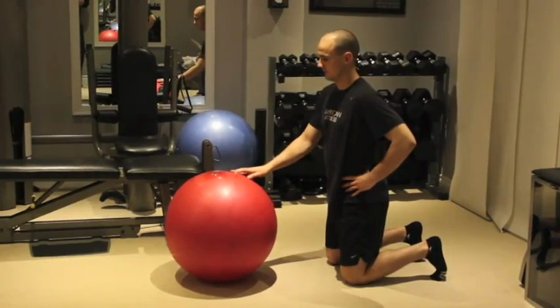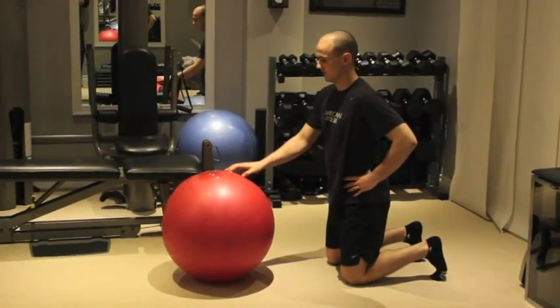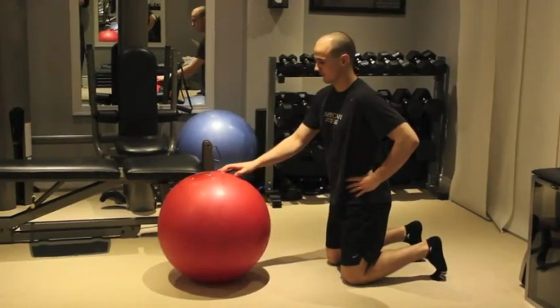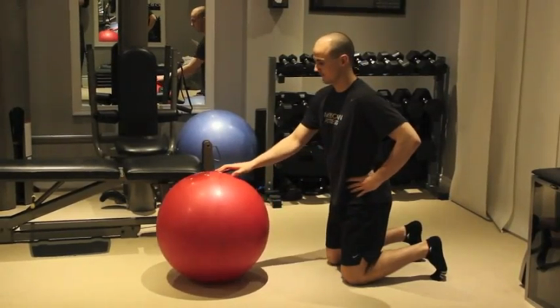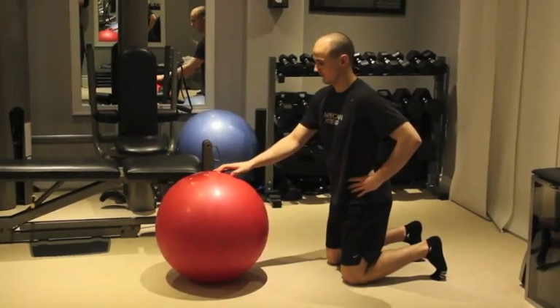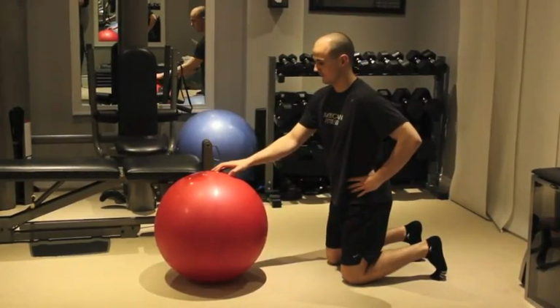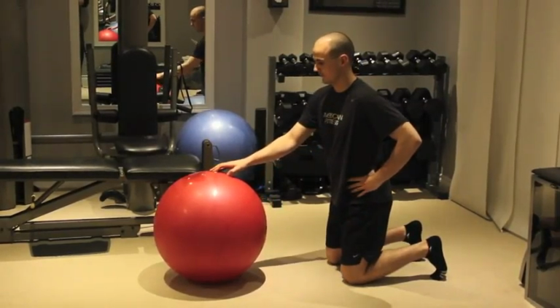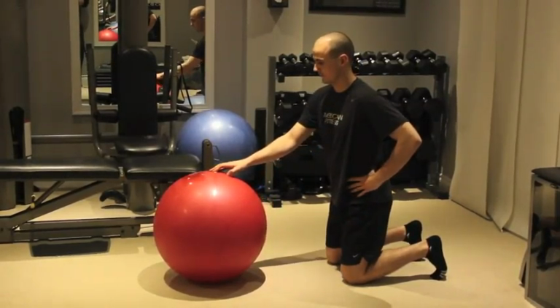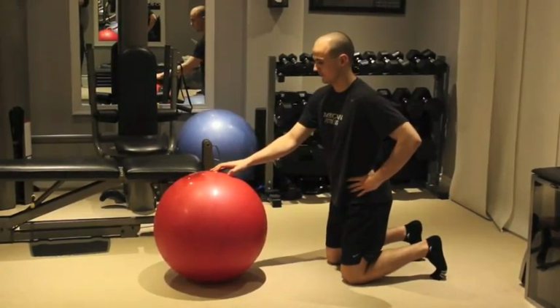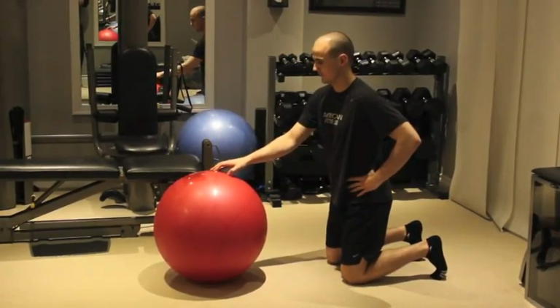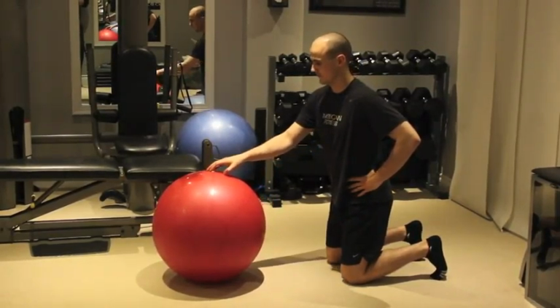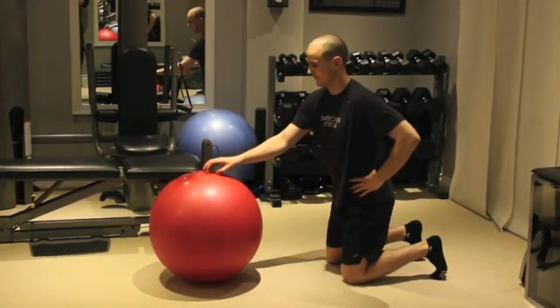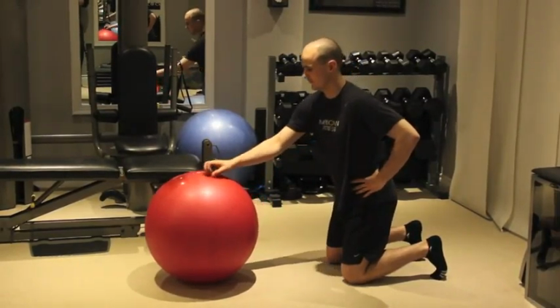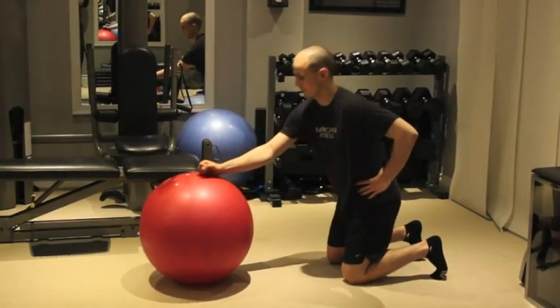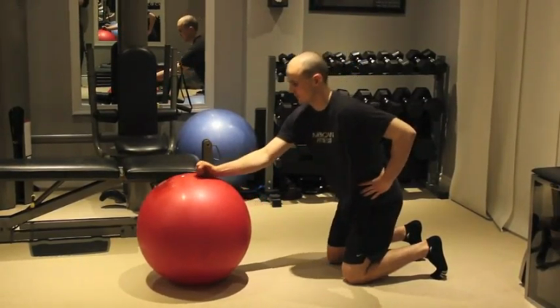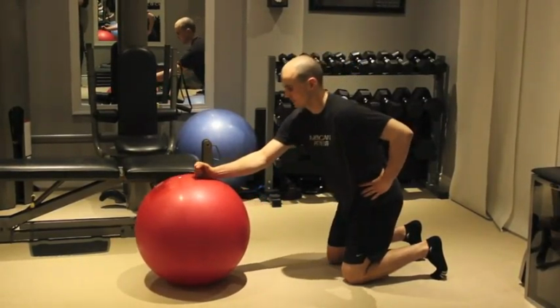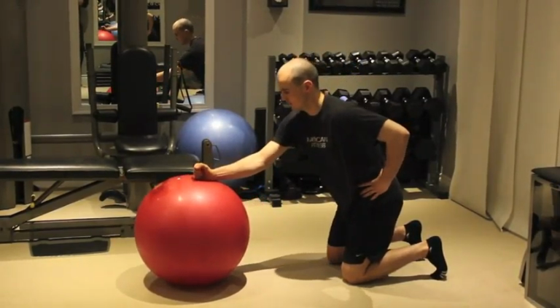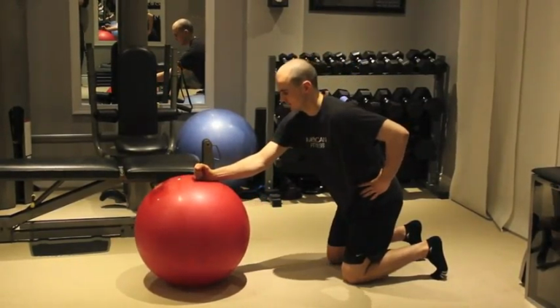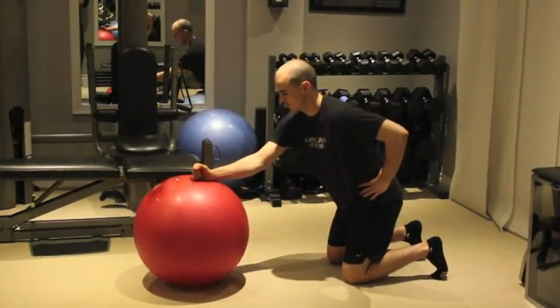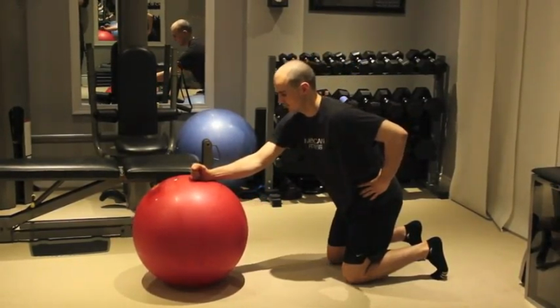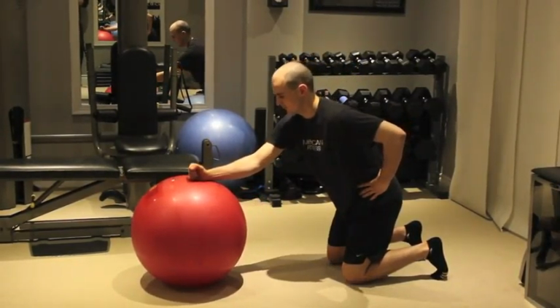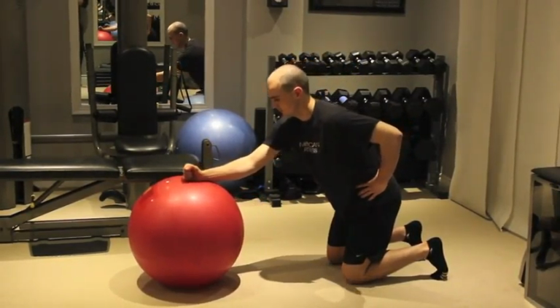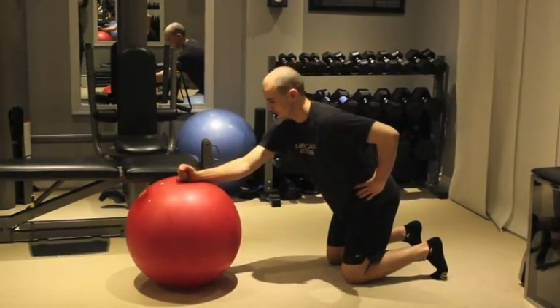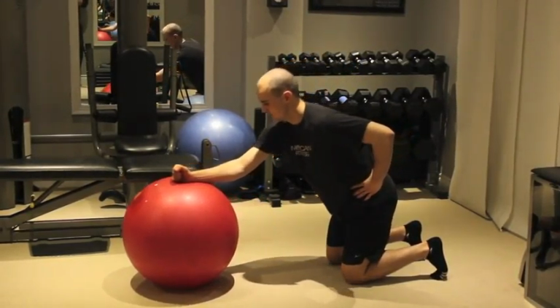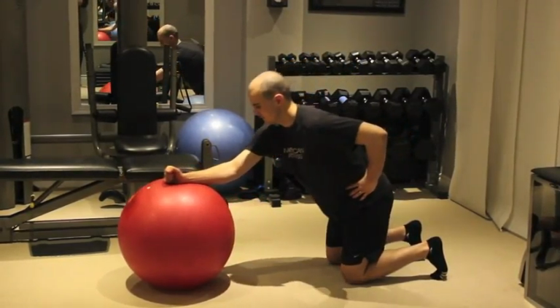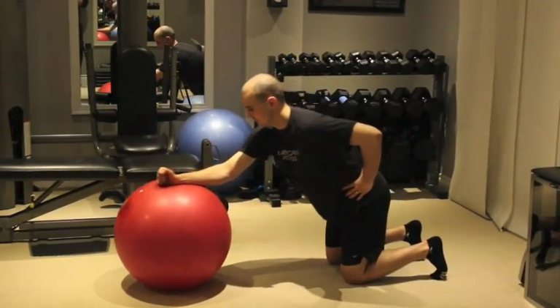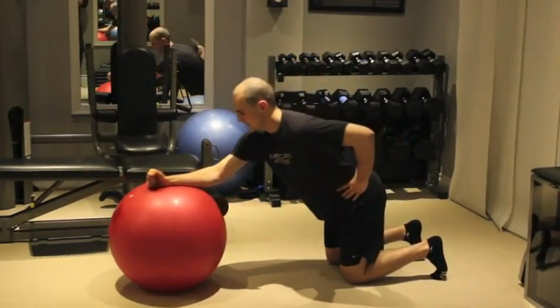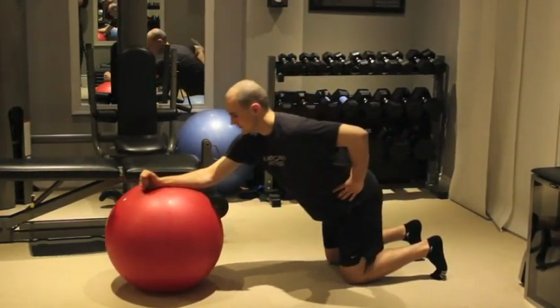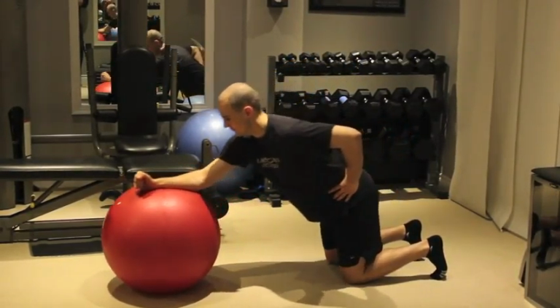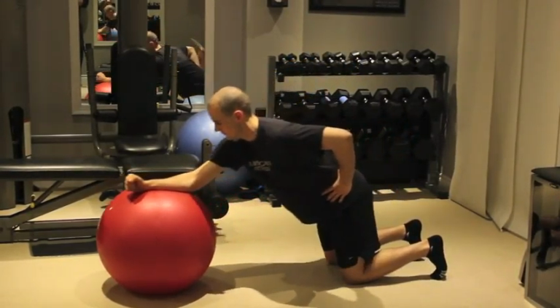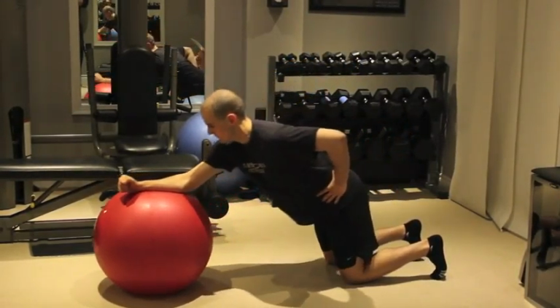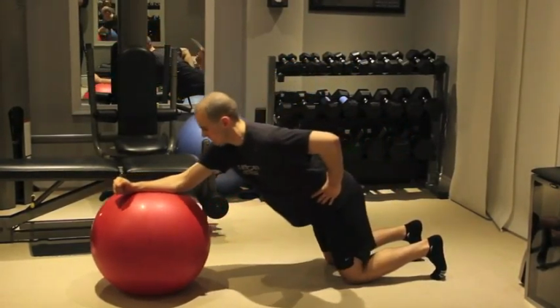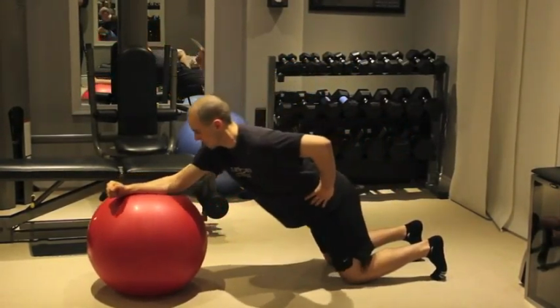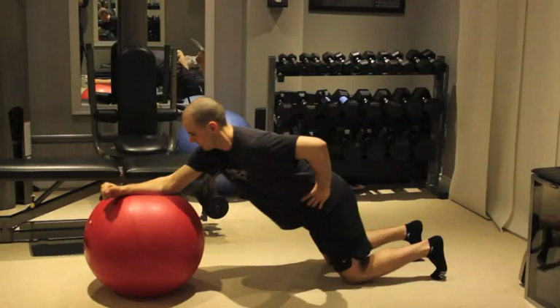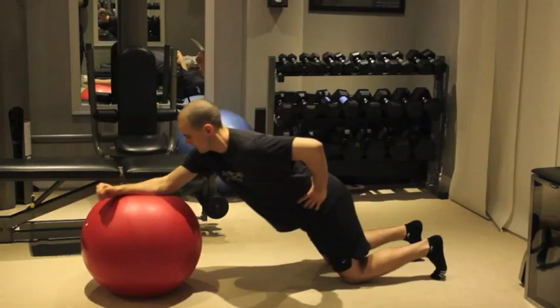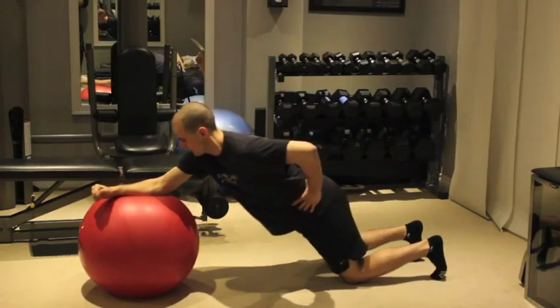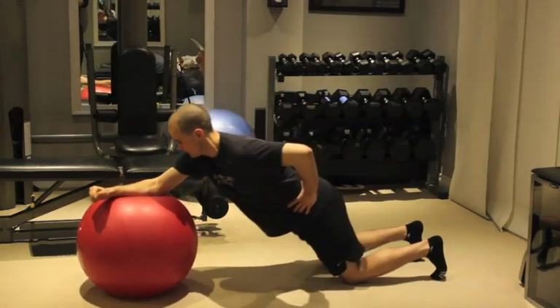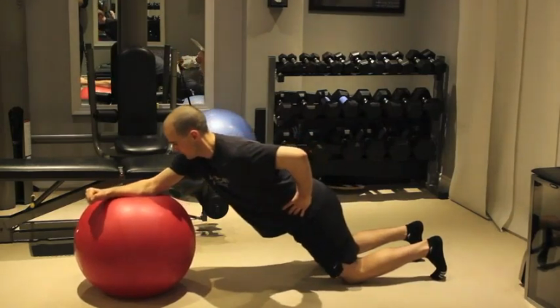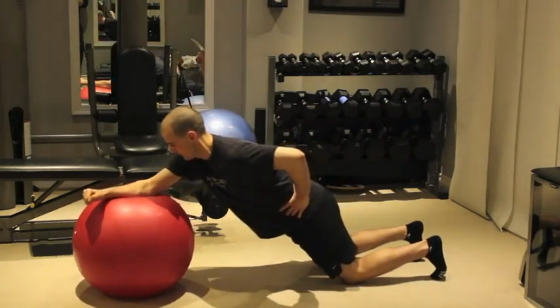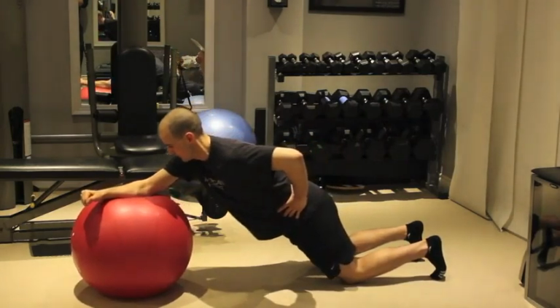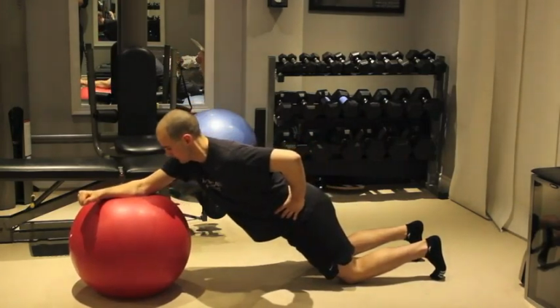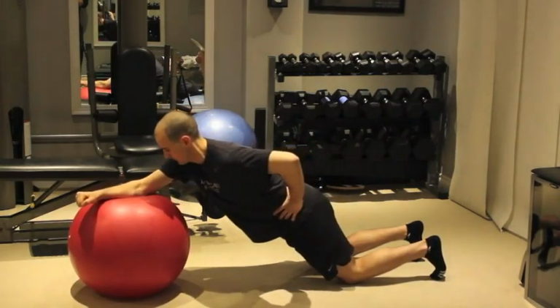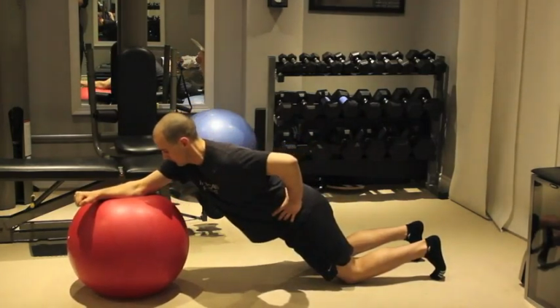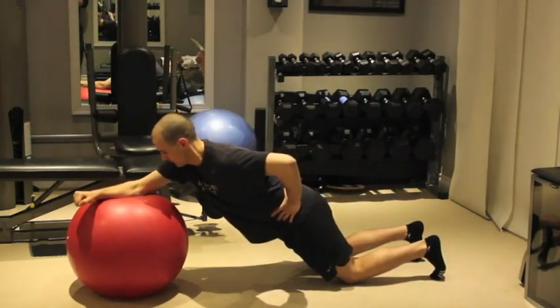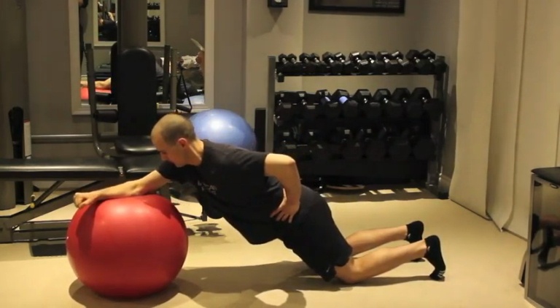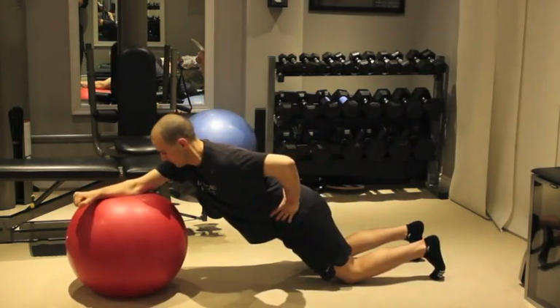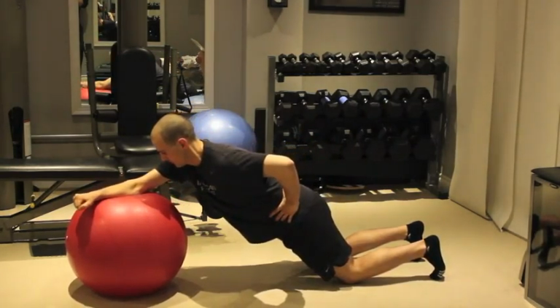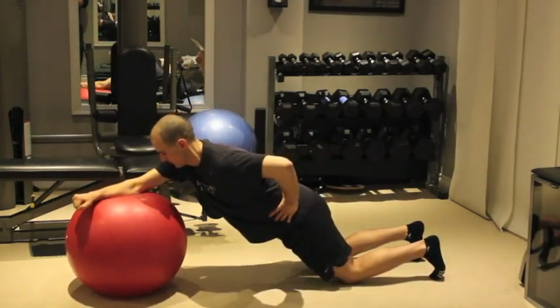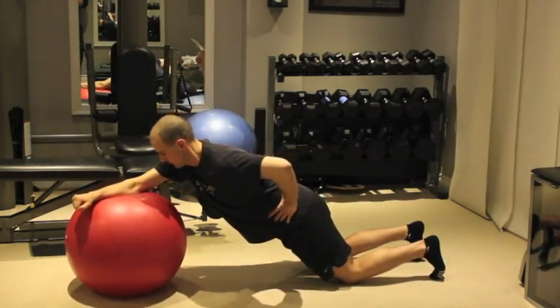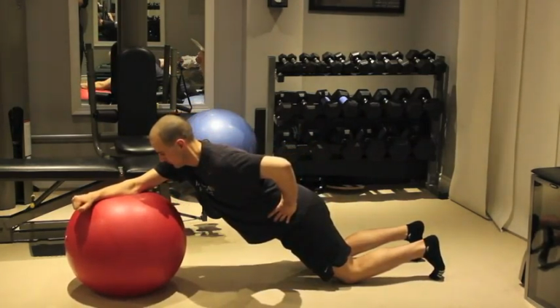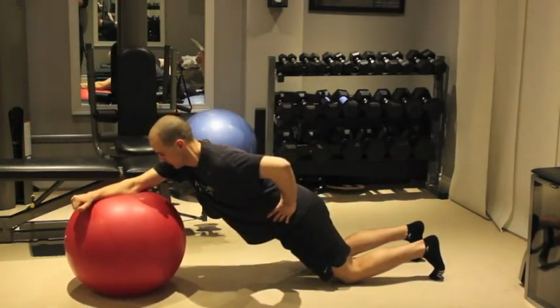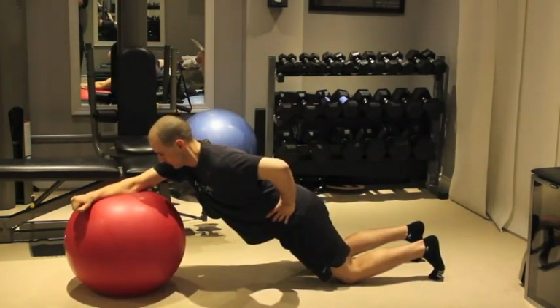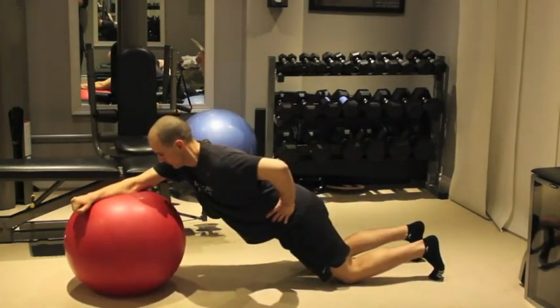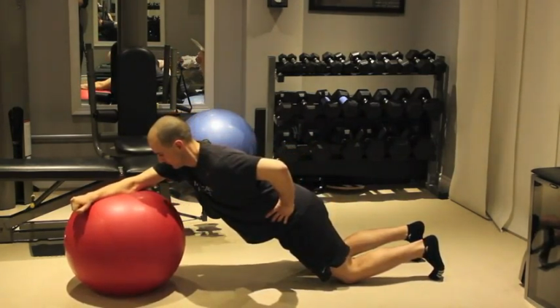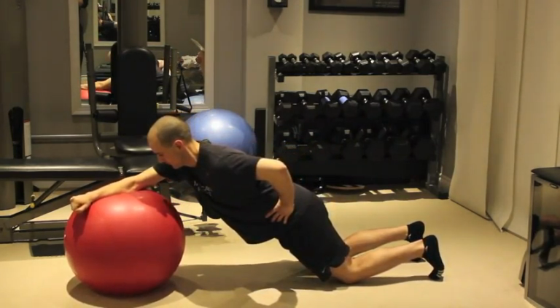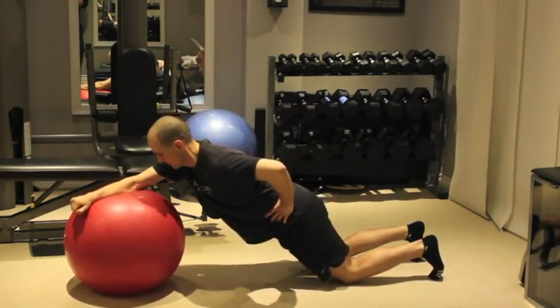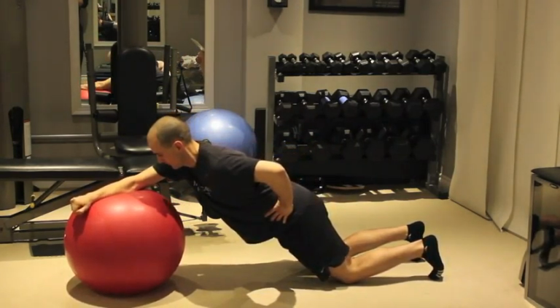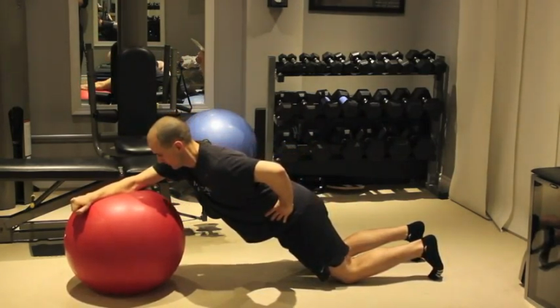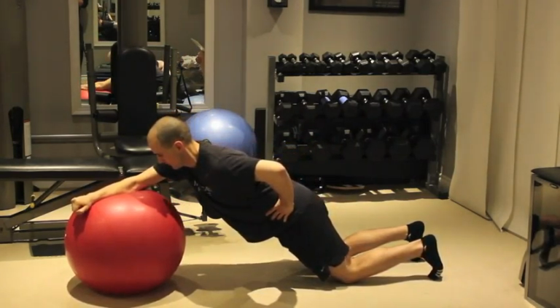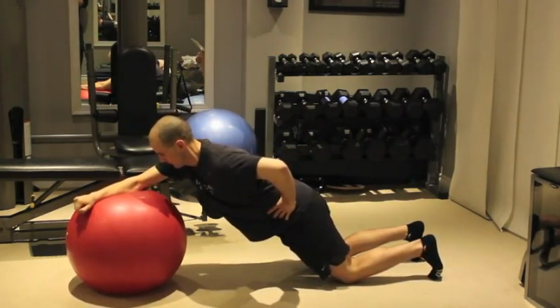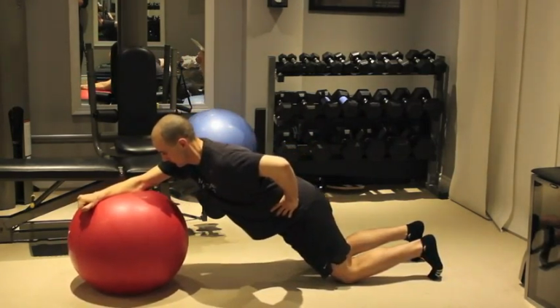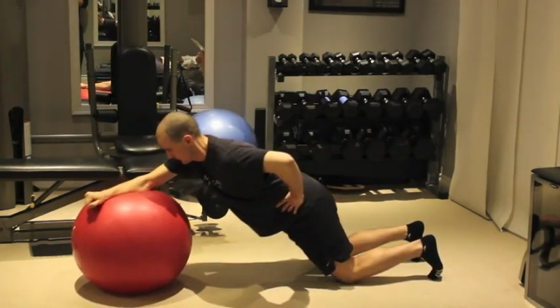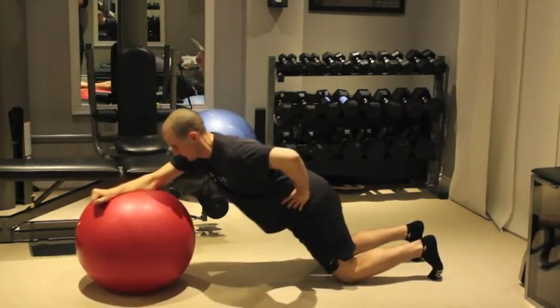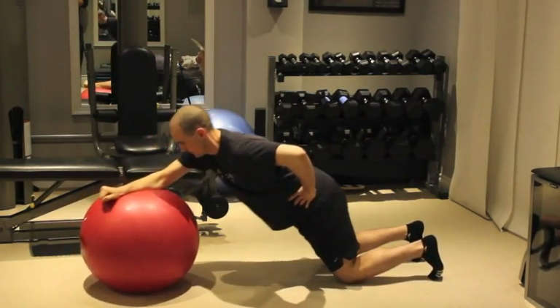Kneel on the floor with one forearm on the near edge of the ball. Free hand behind your low back. Hips and knees bent 90 degrees.